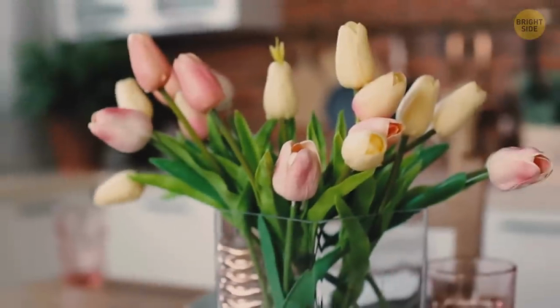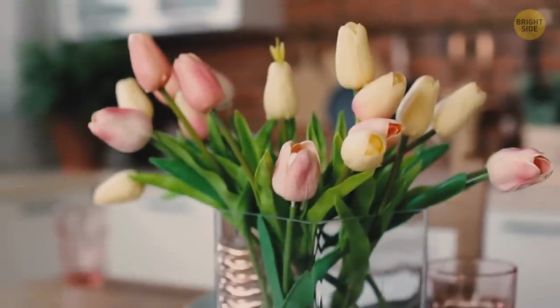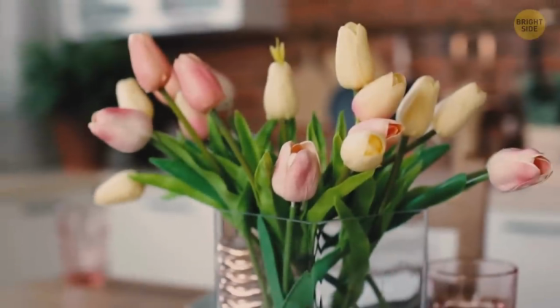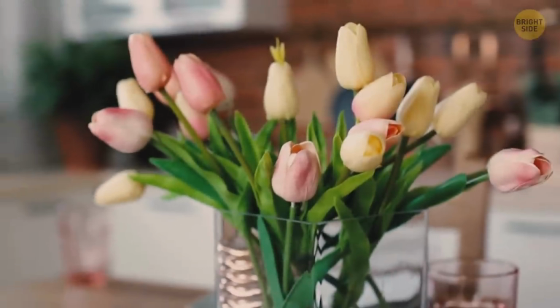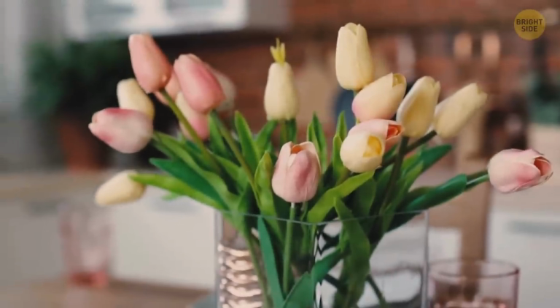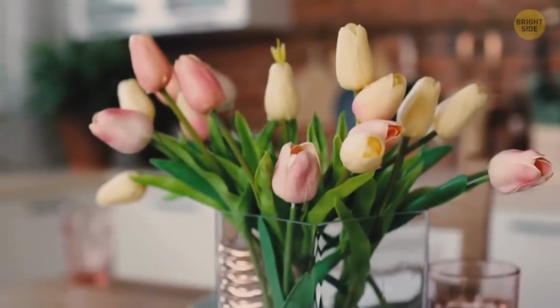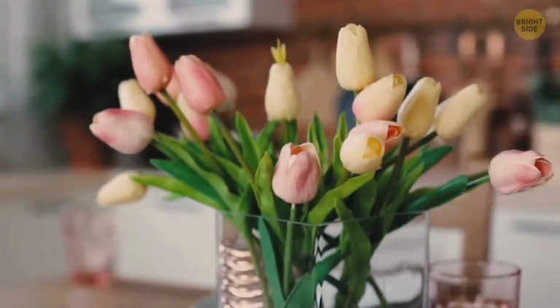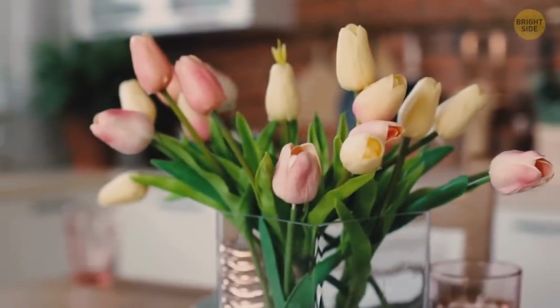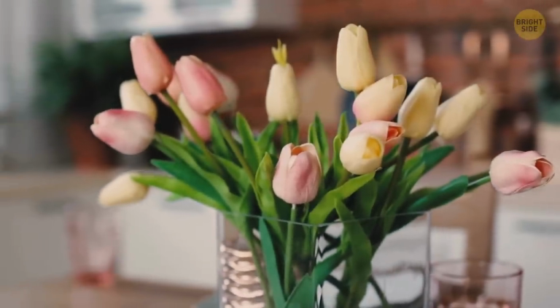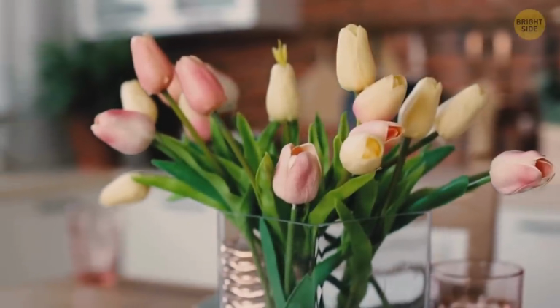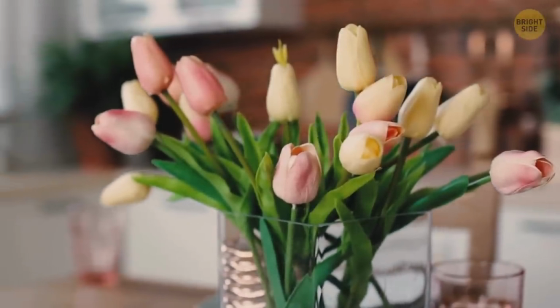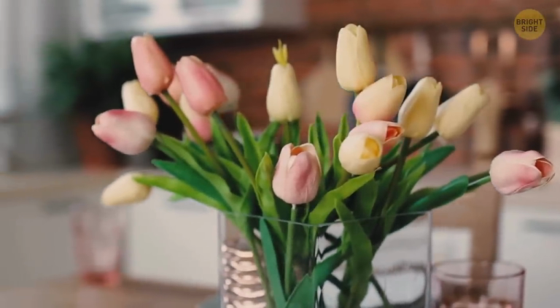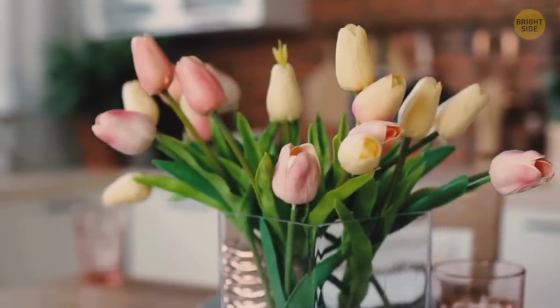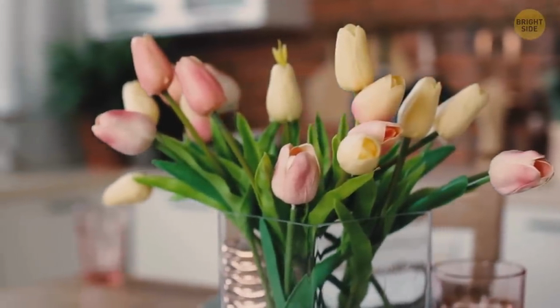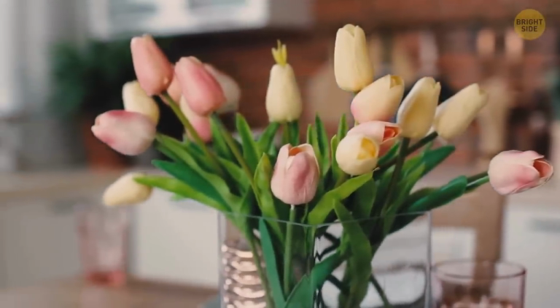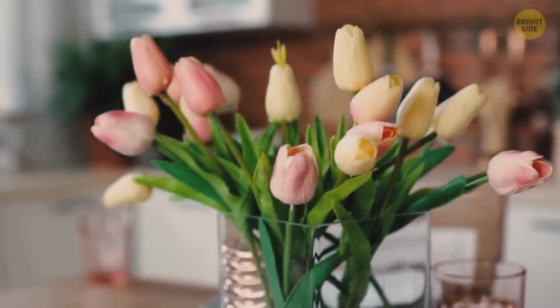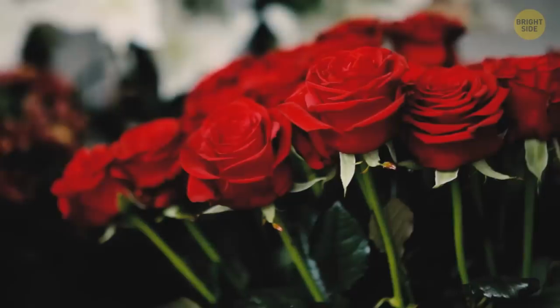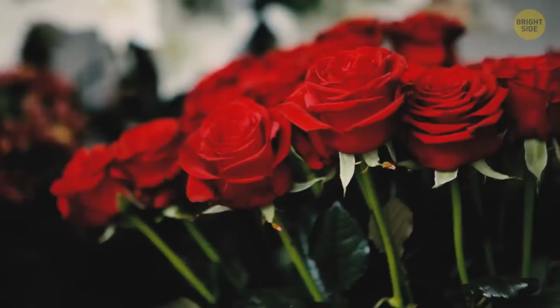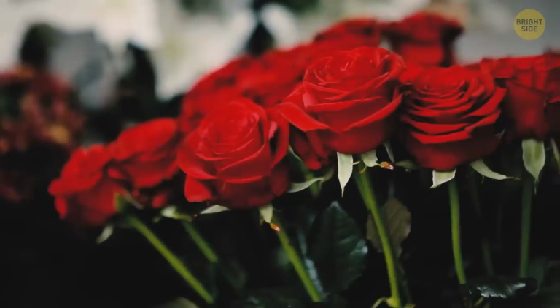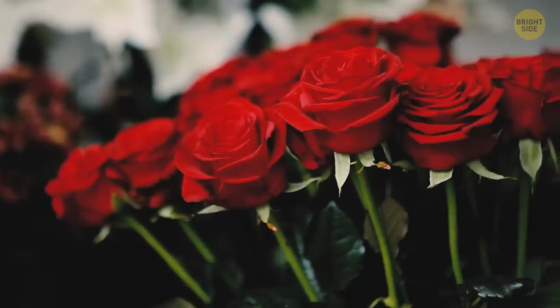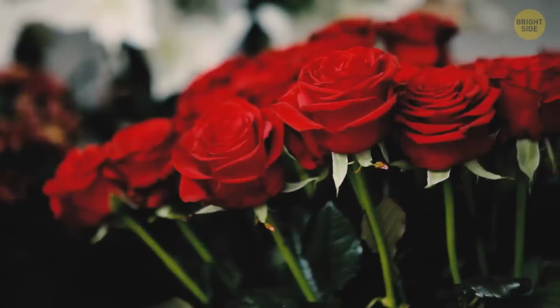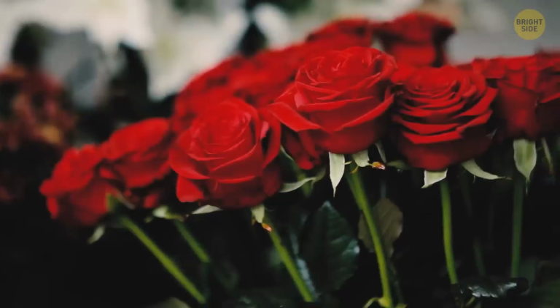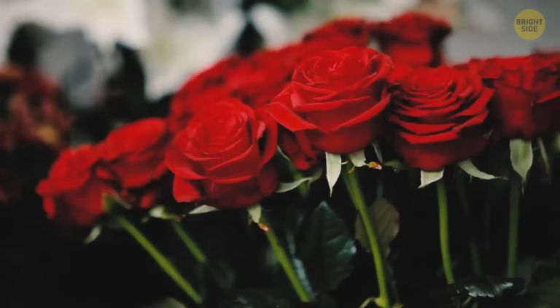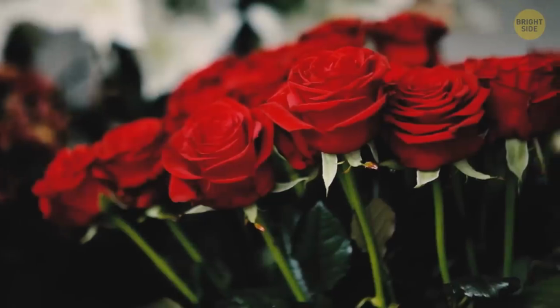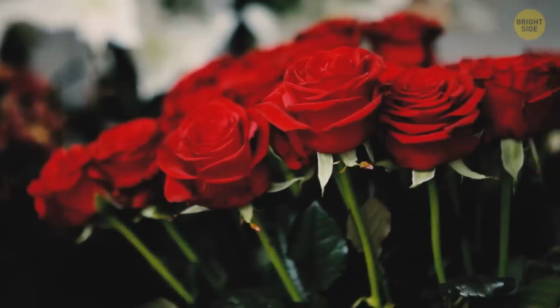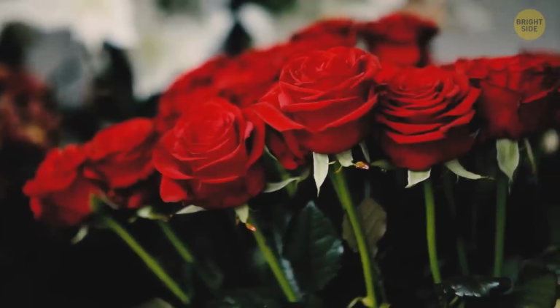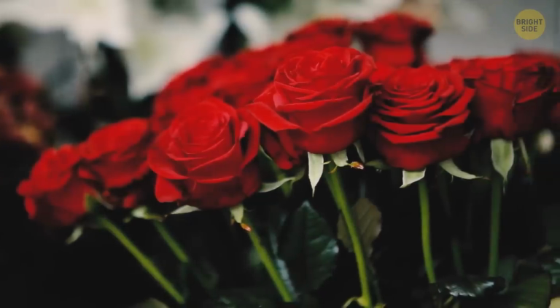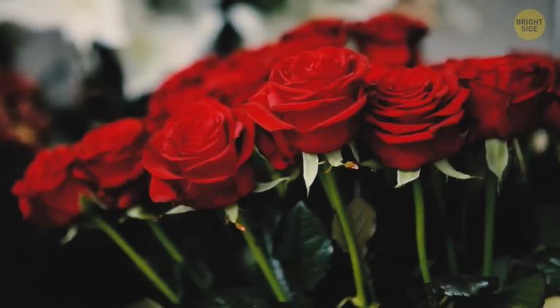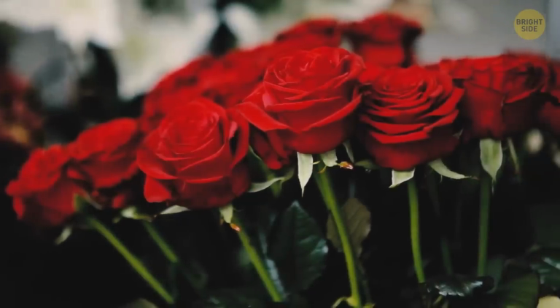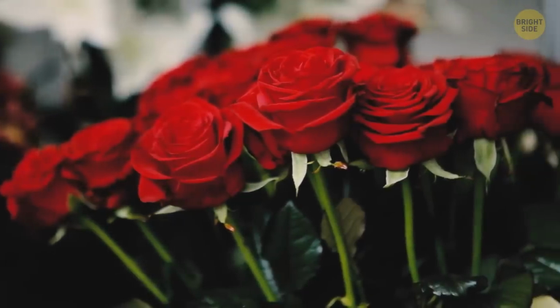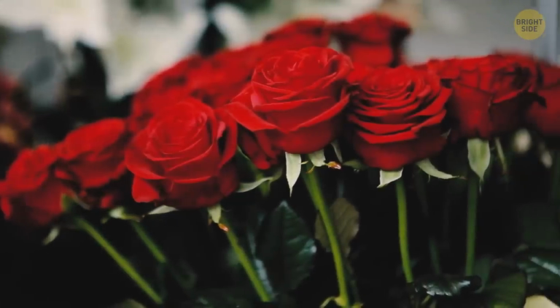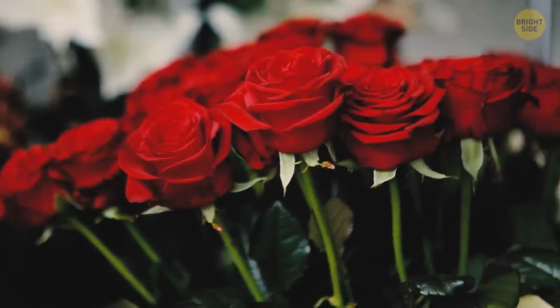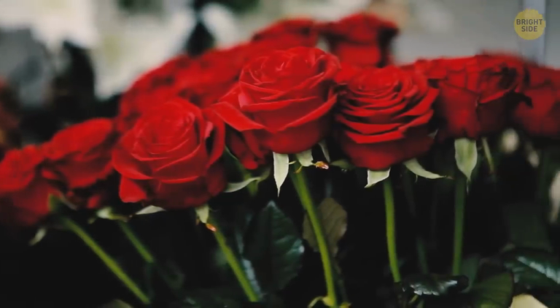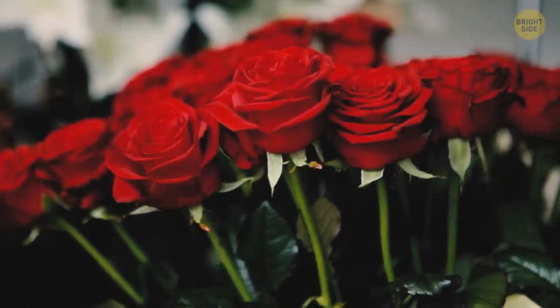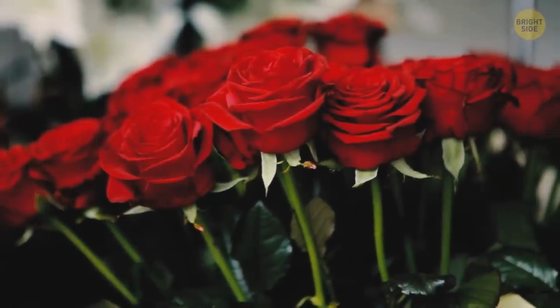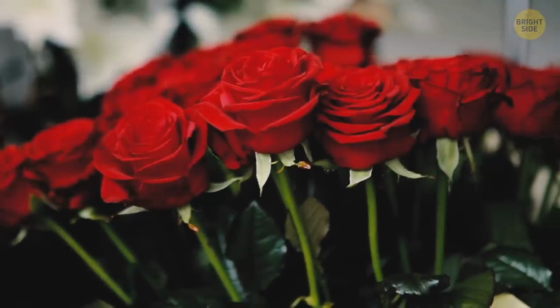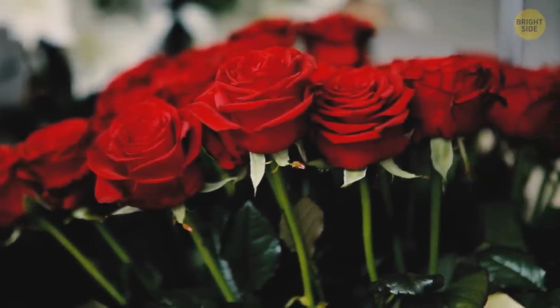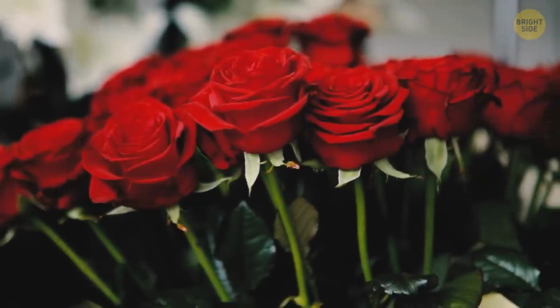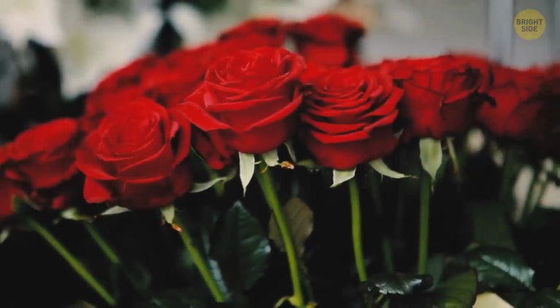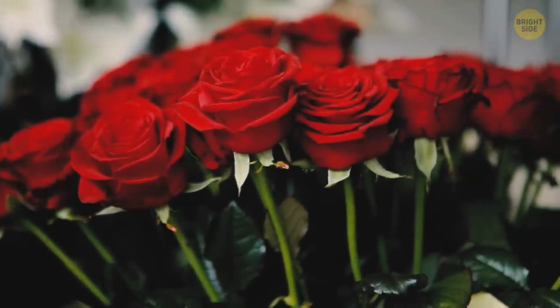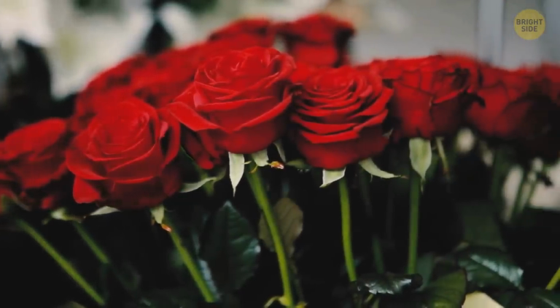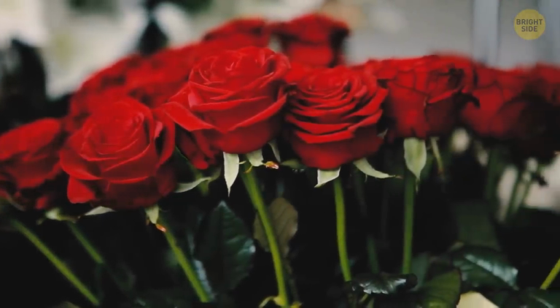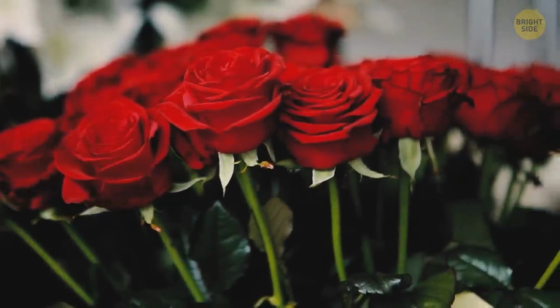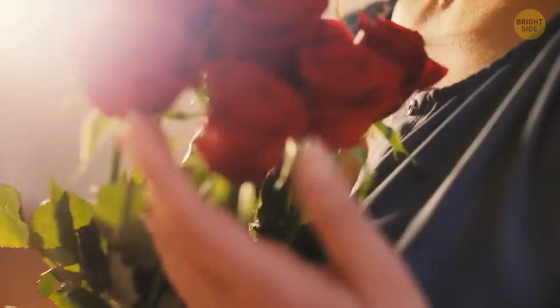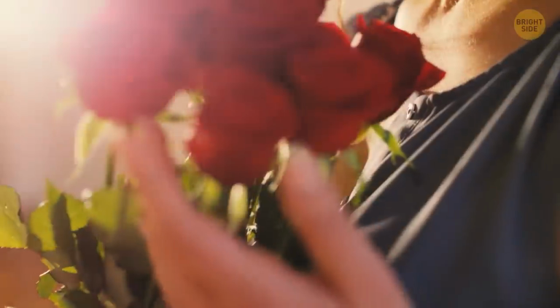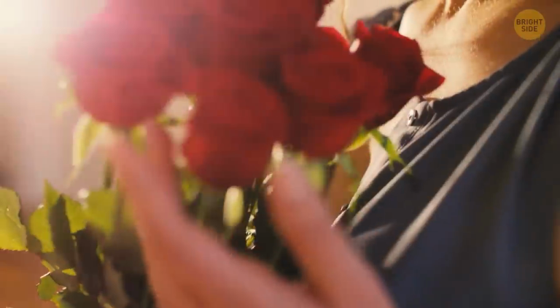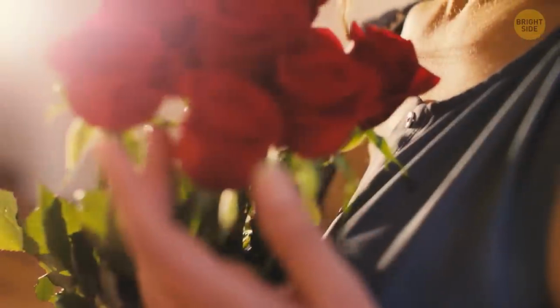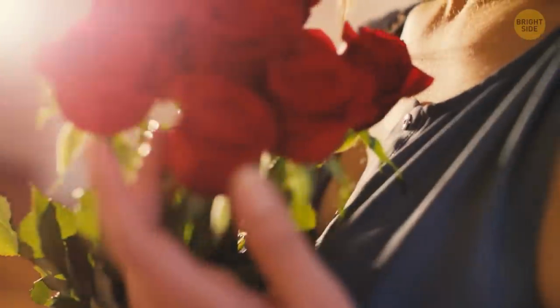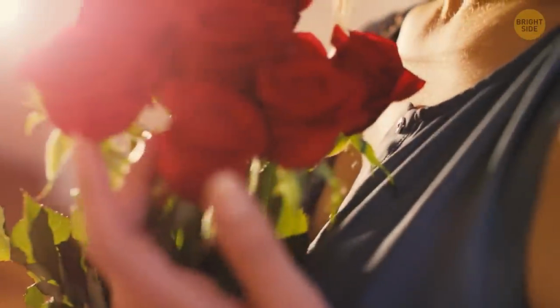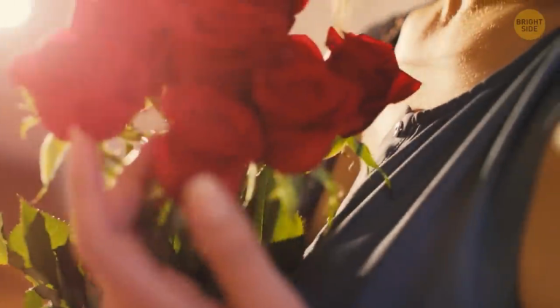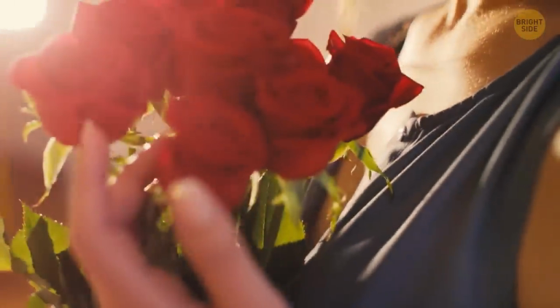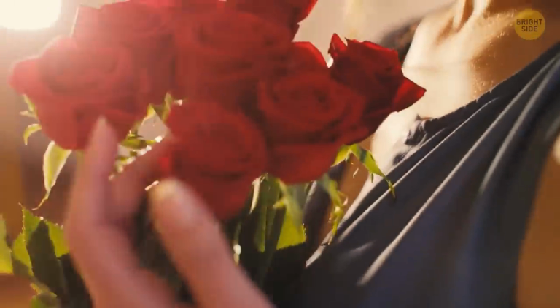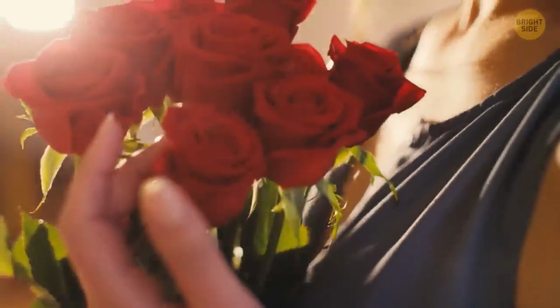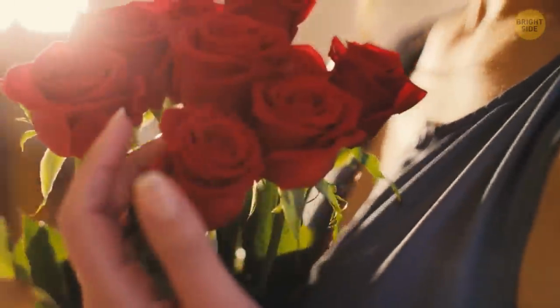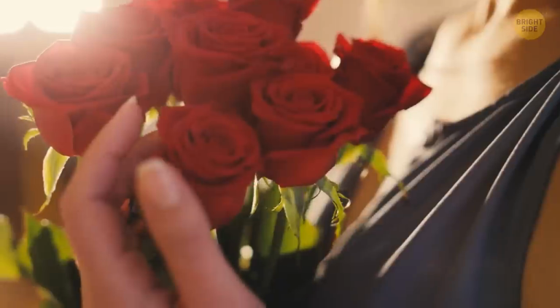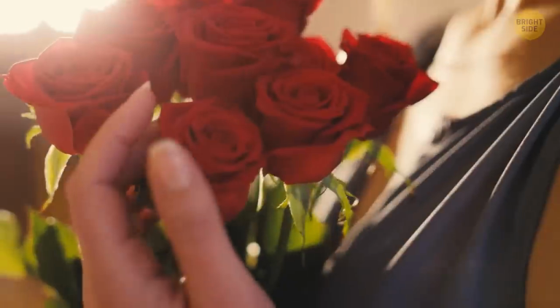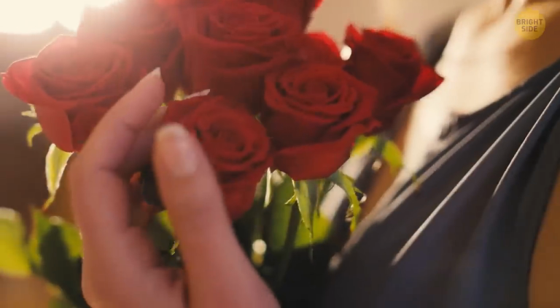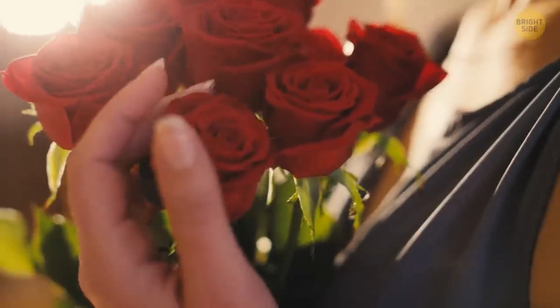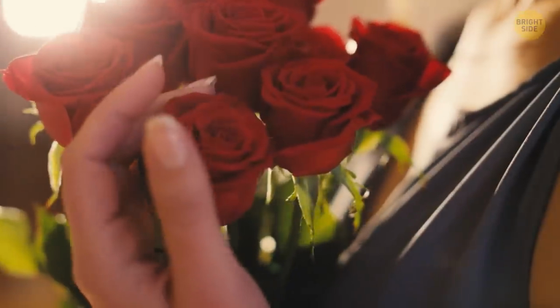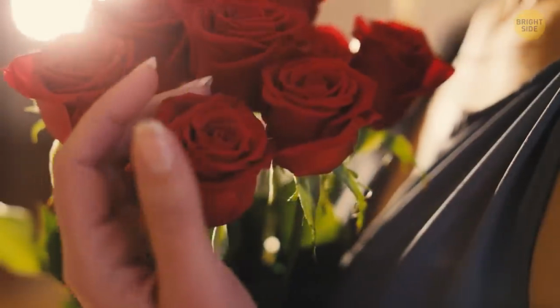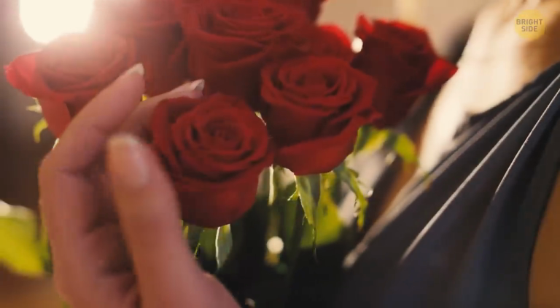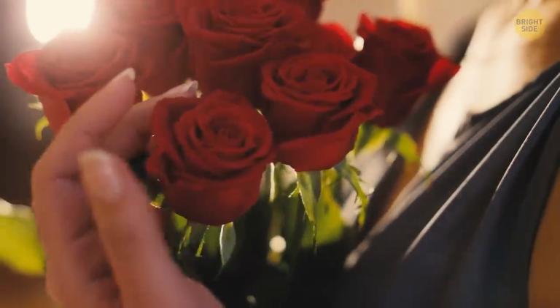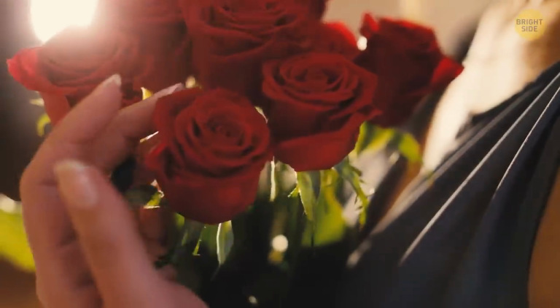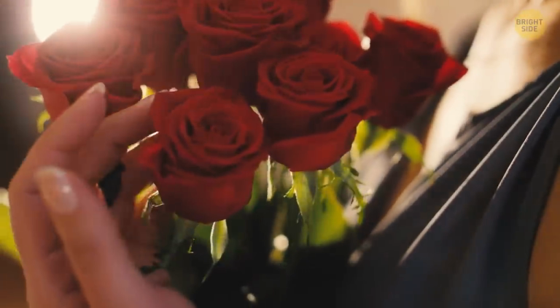And if you're short of a vase, you could present roses to your significant other this way. Just be careful where you're pointing the sharp end.